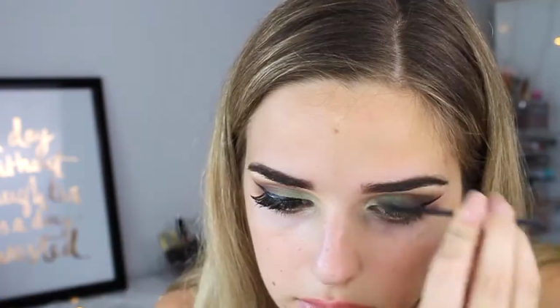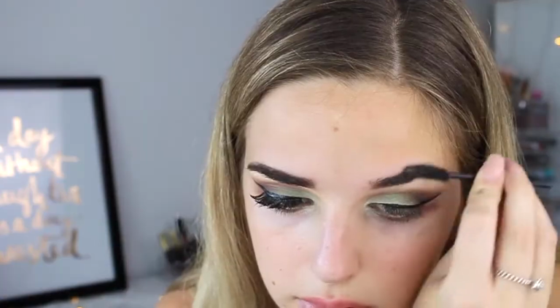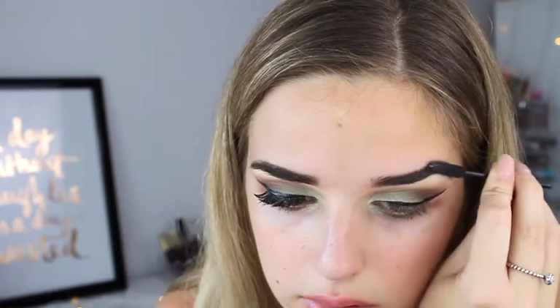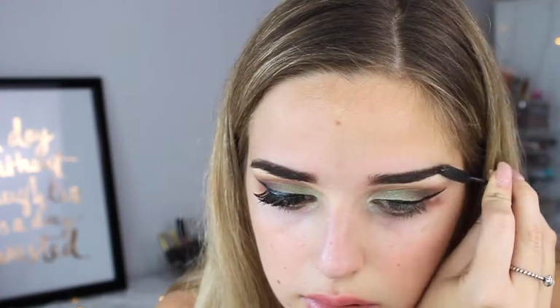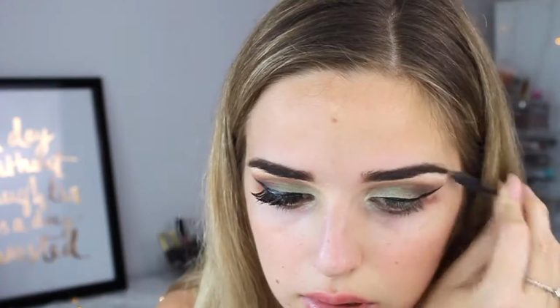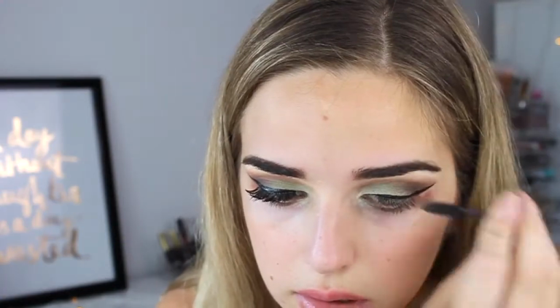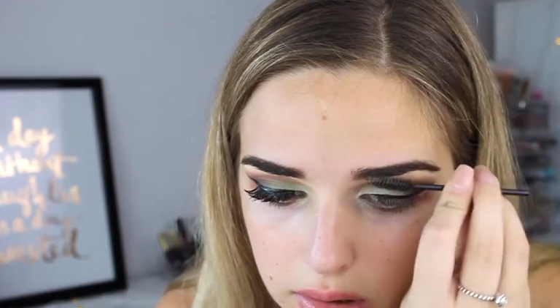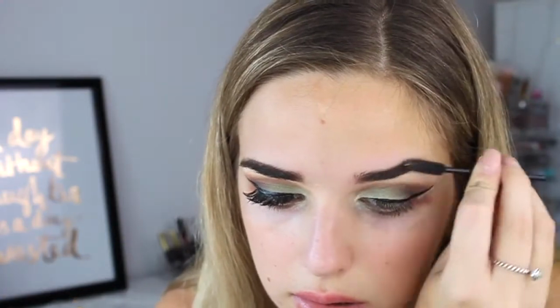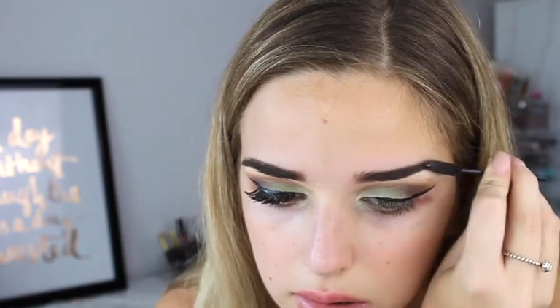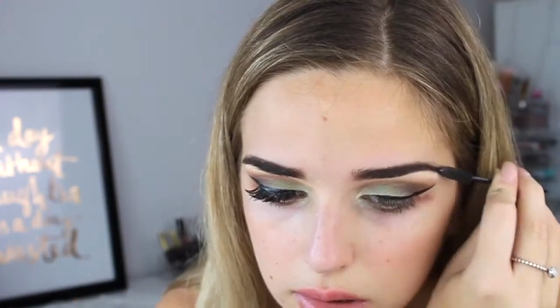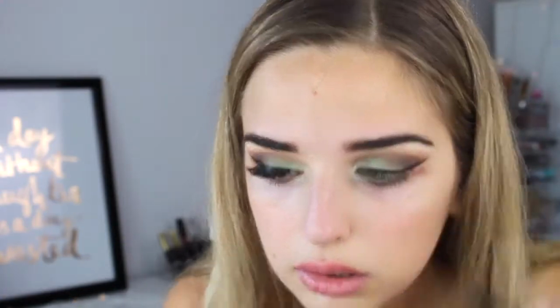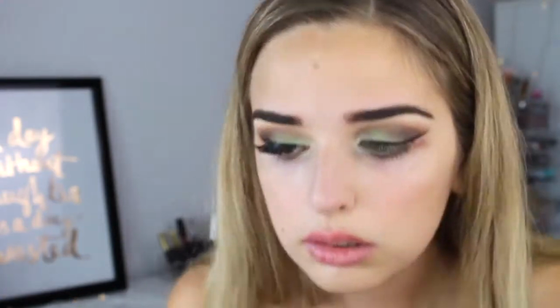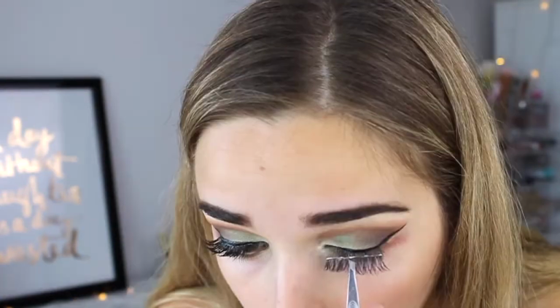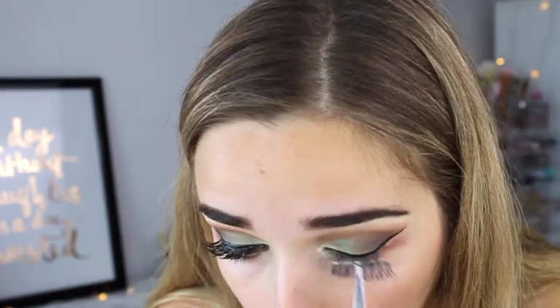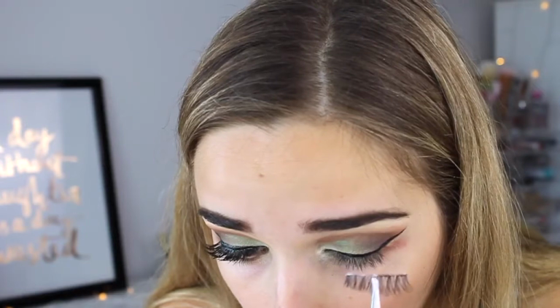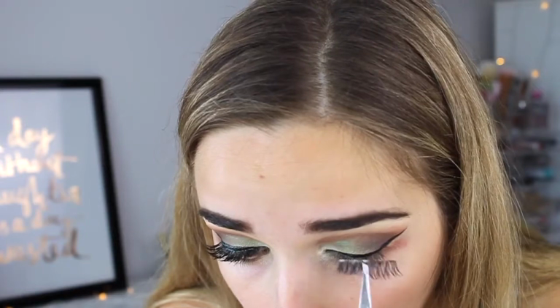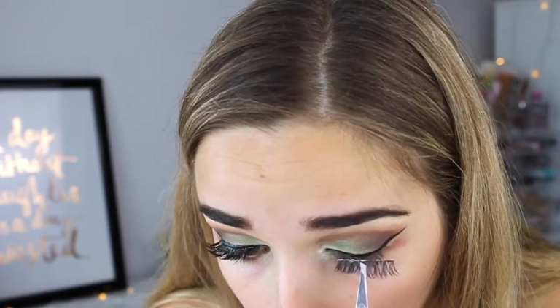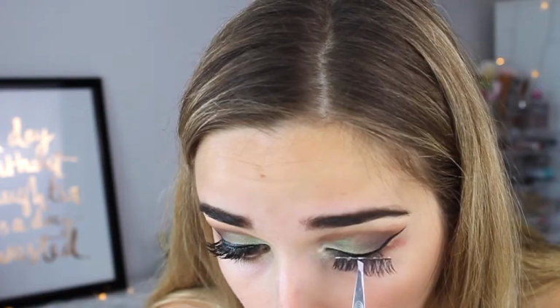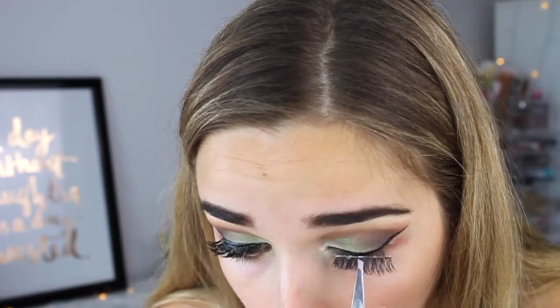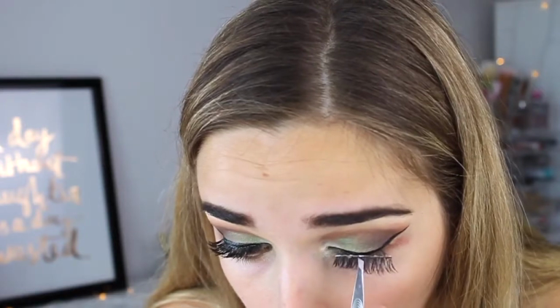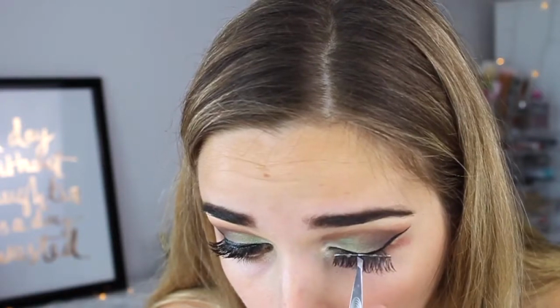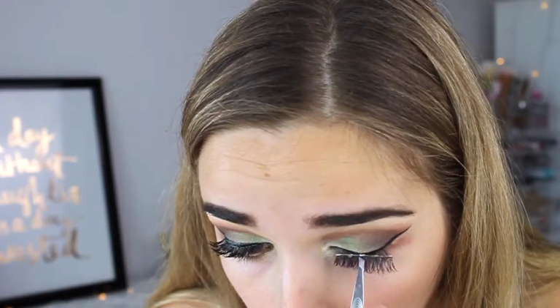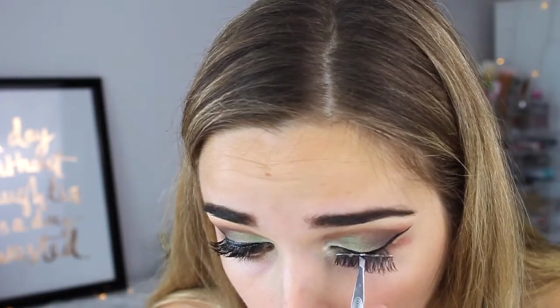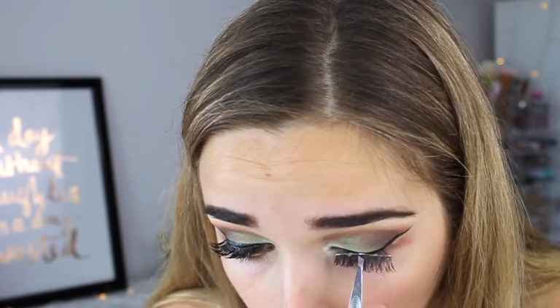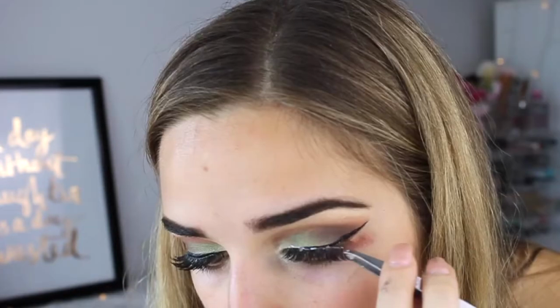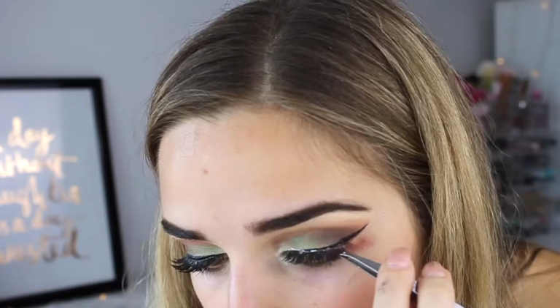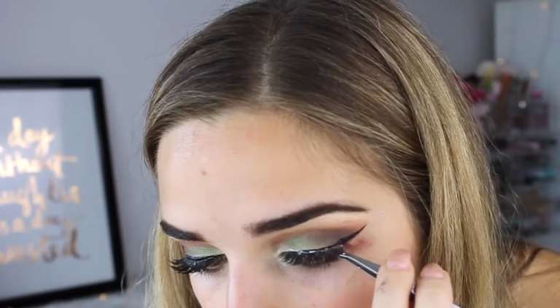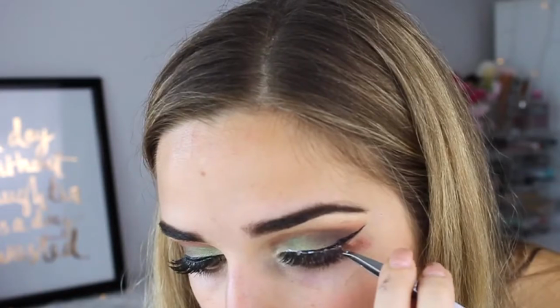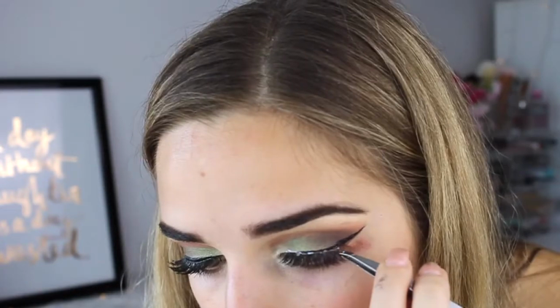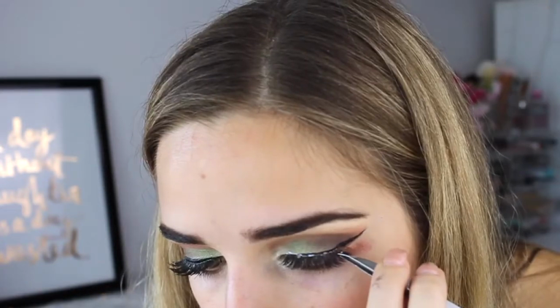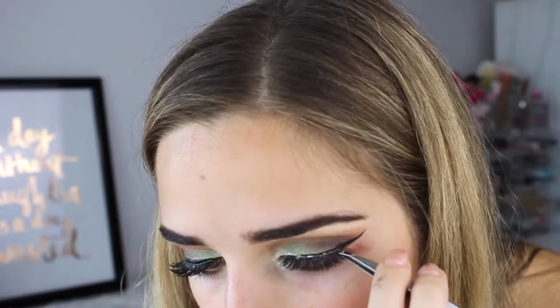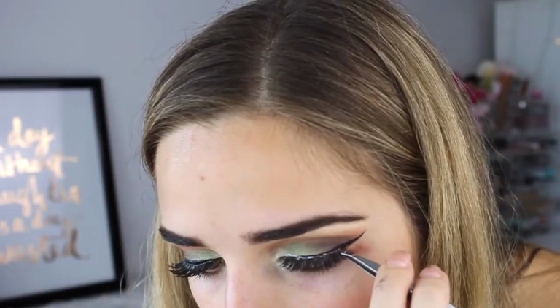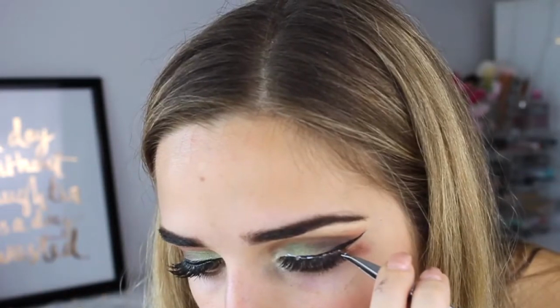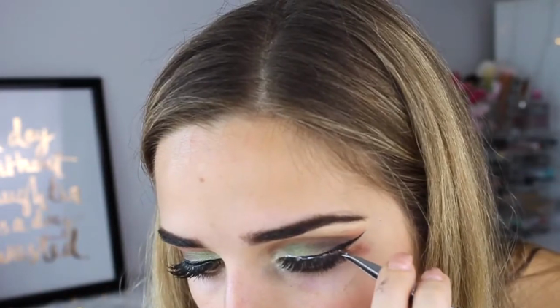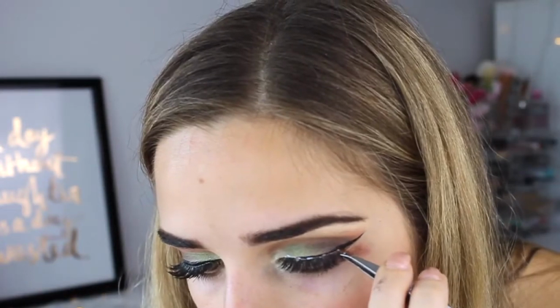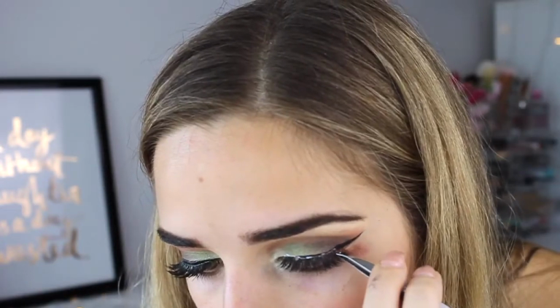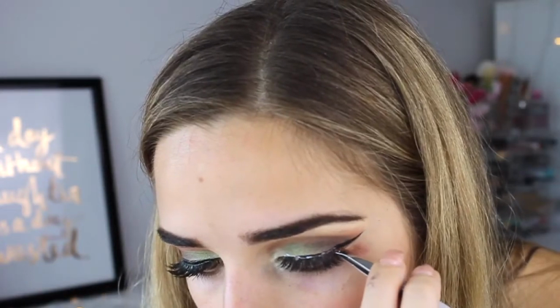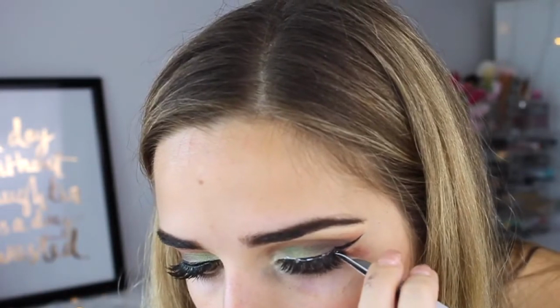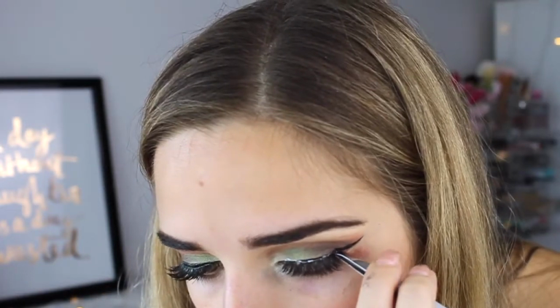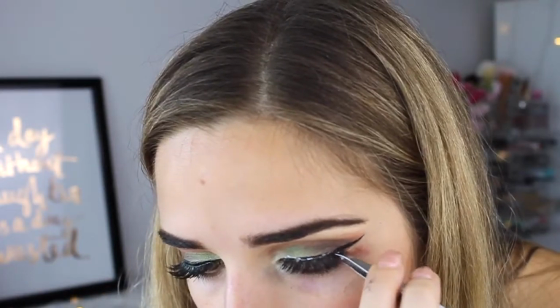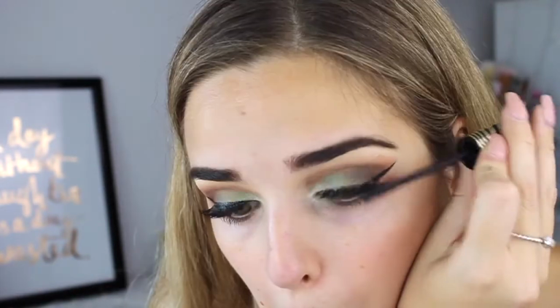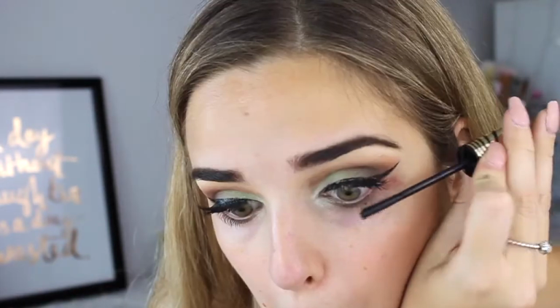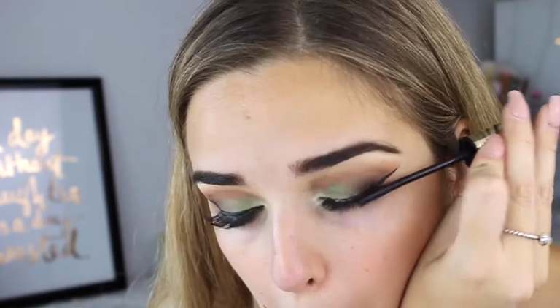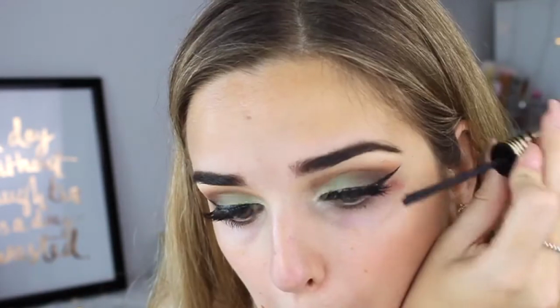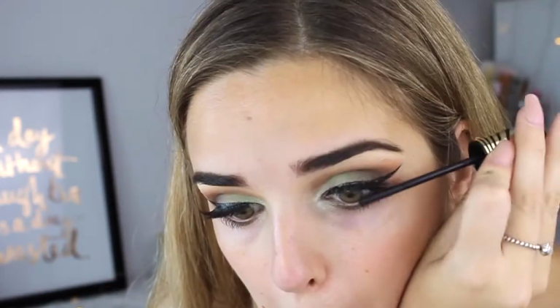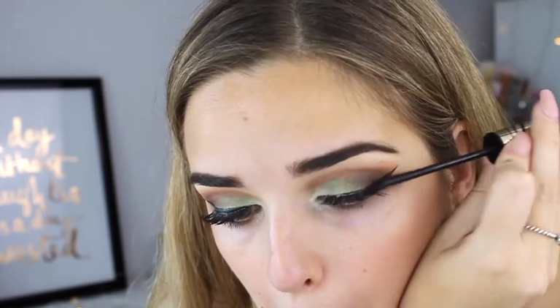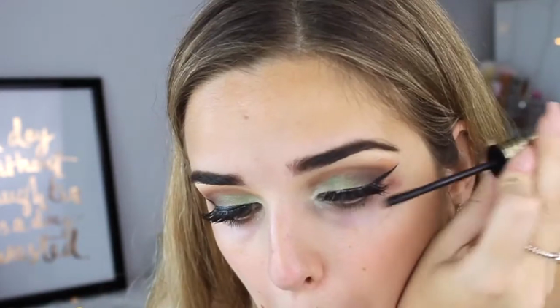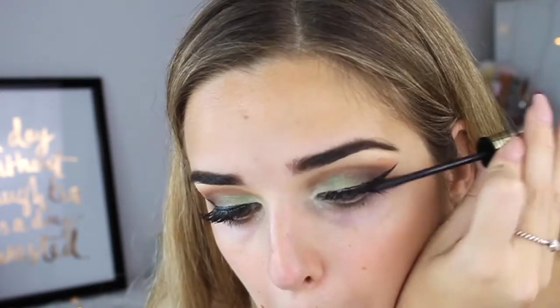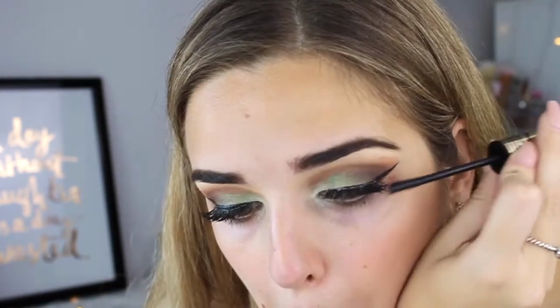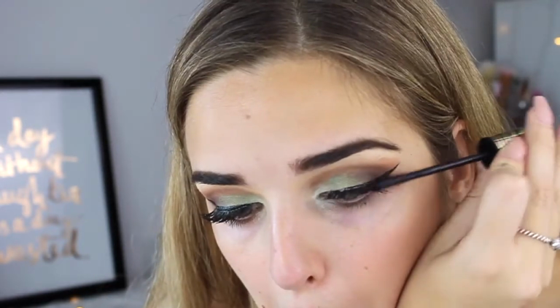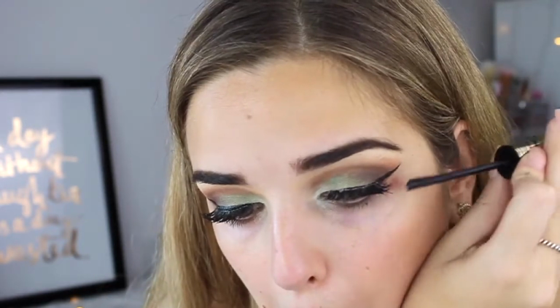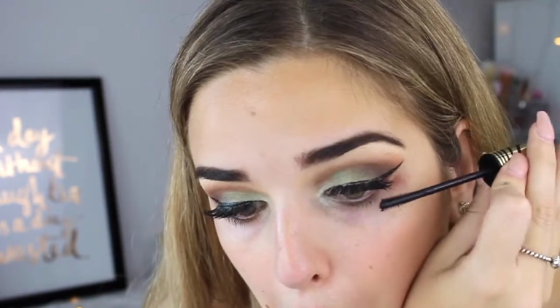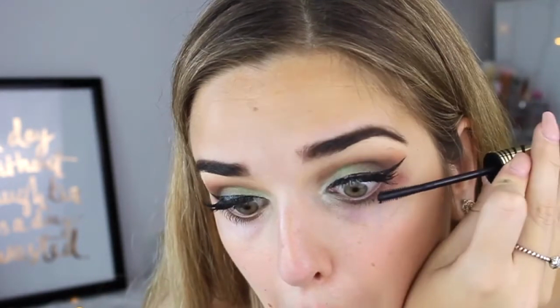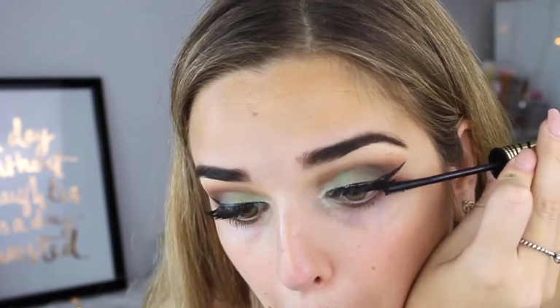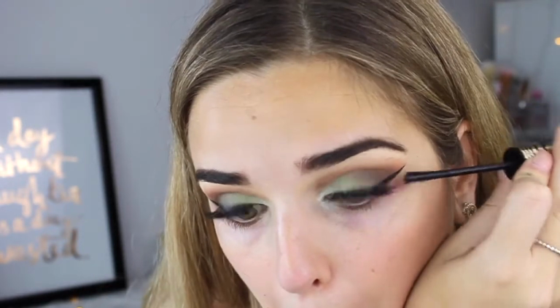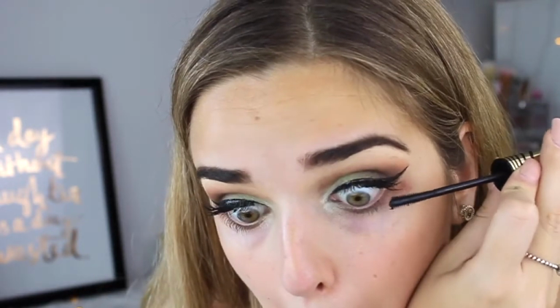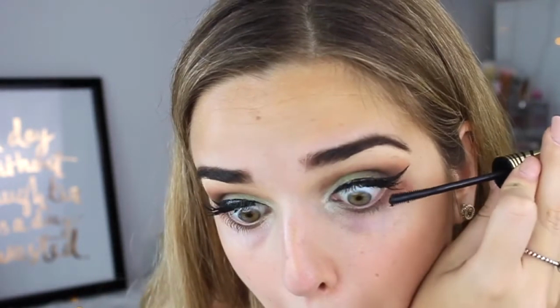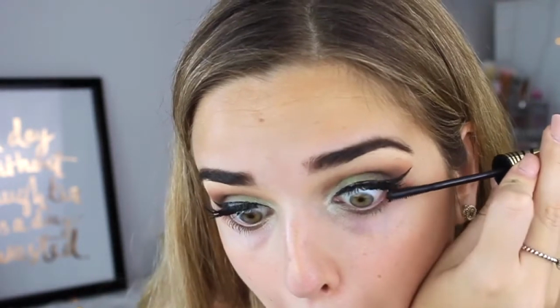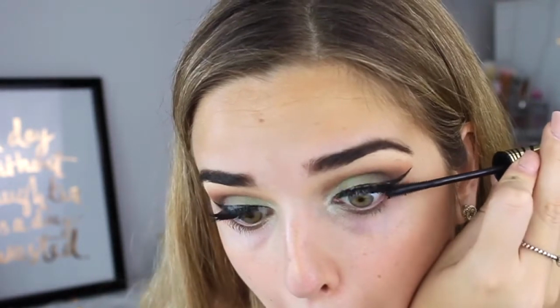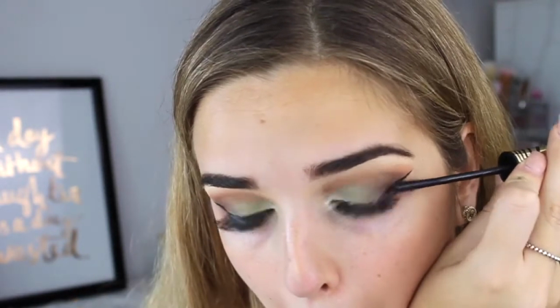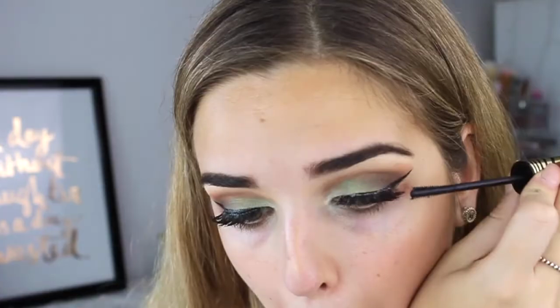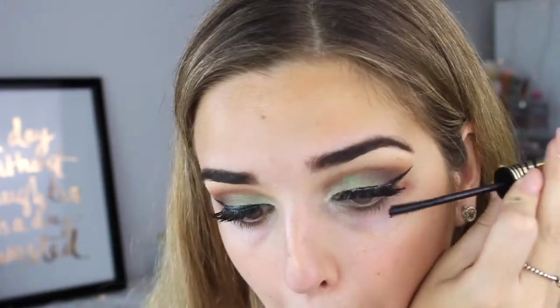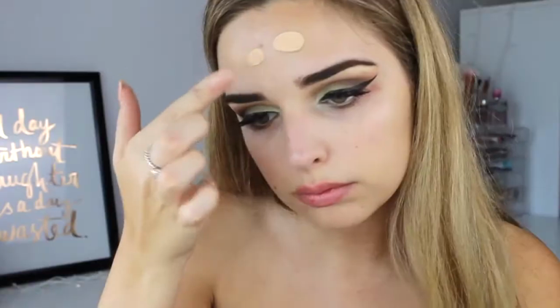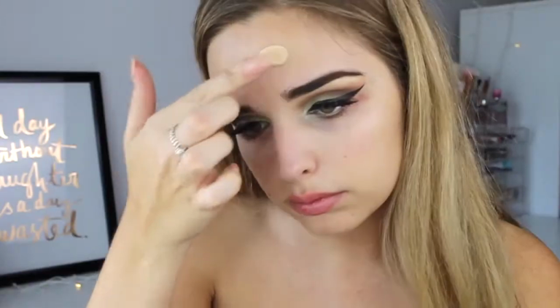For my lashes I used Ardell's wispies and then Max Factor's masterpiece transform mascara to tie my lashes together.